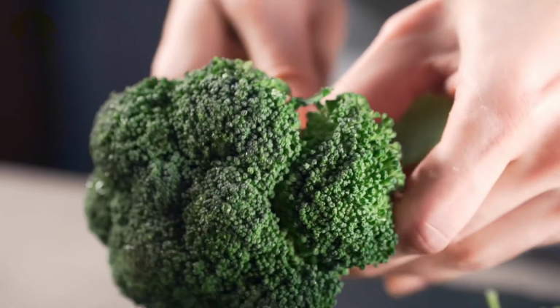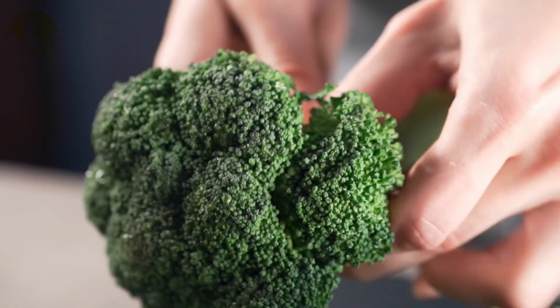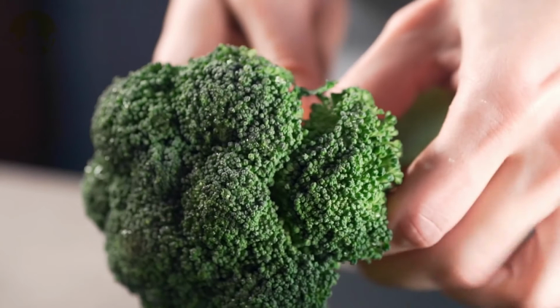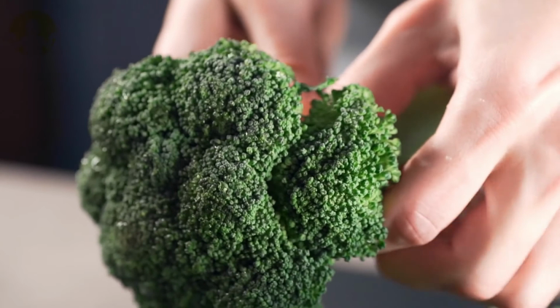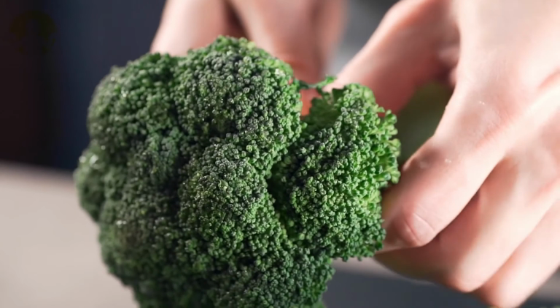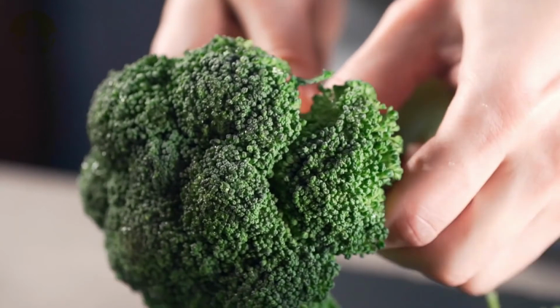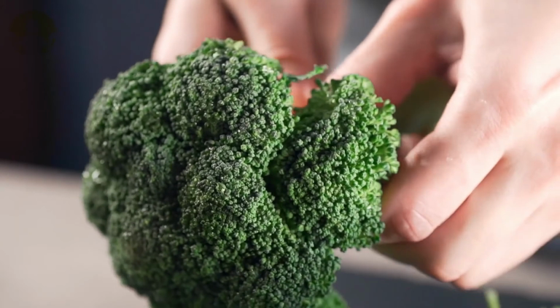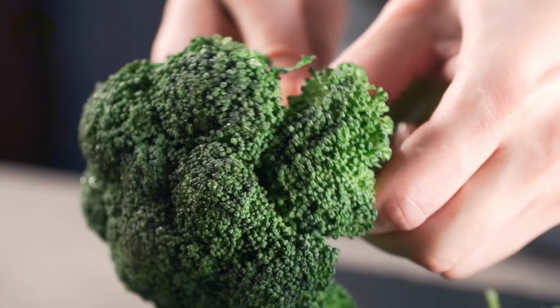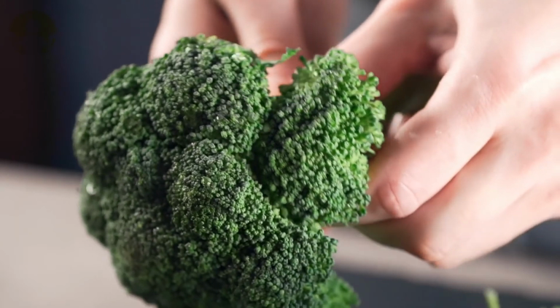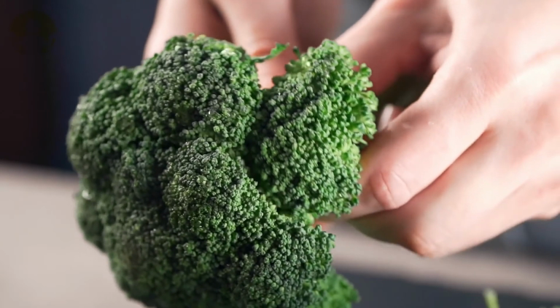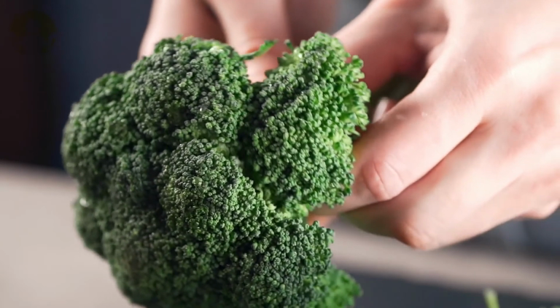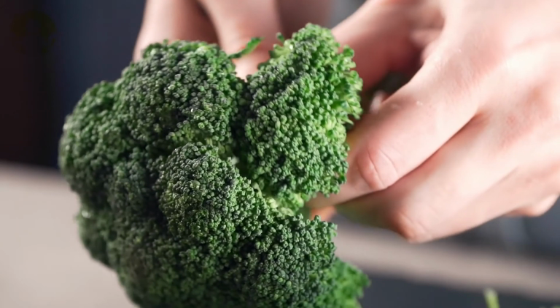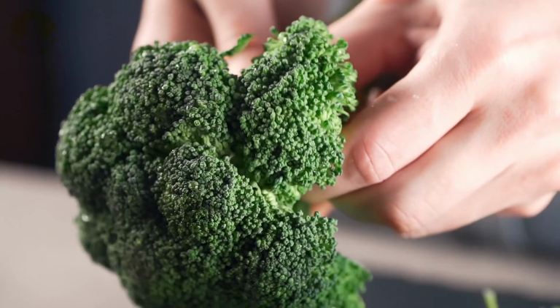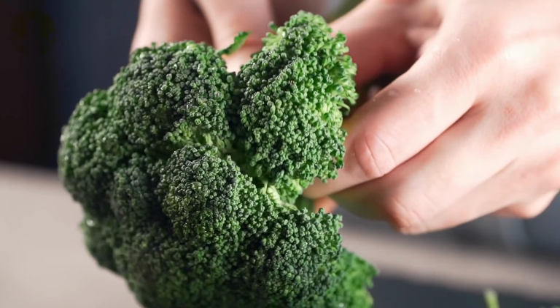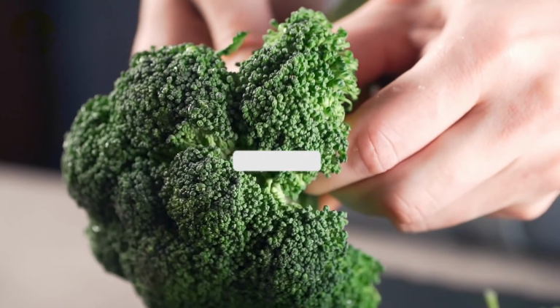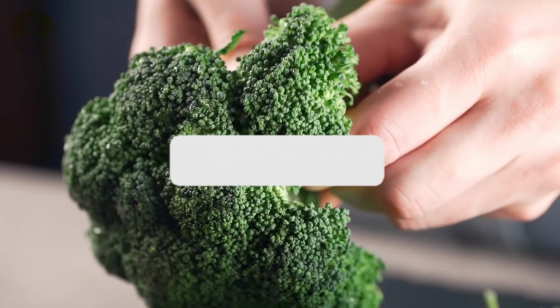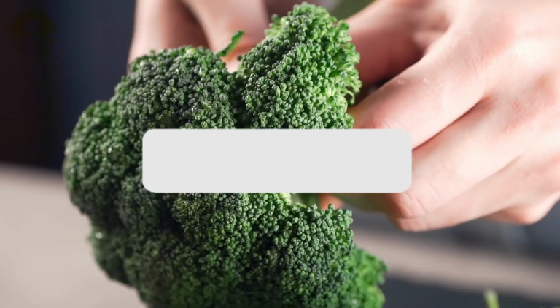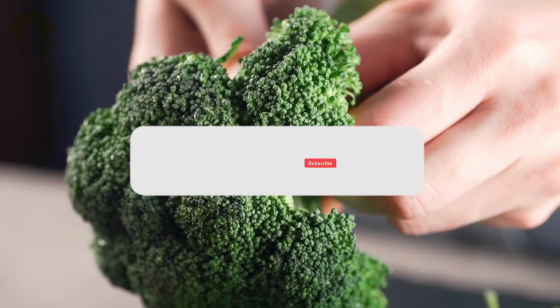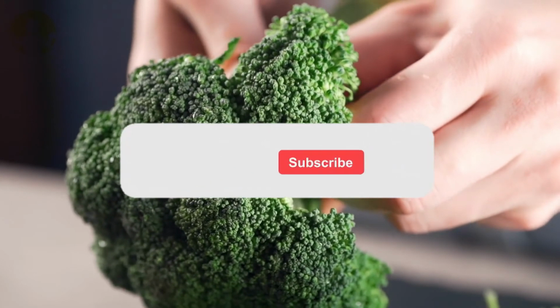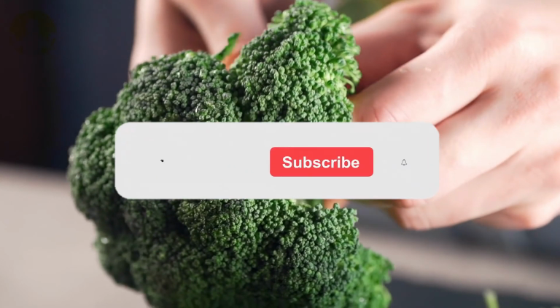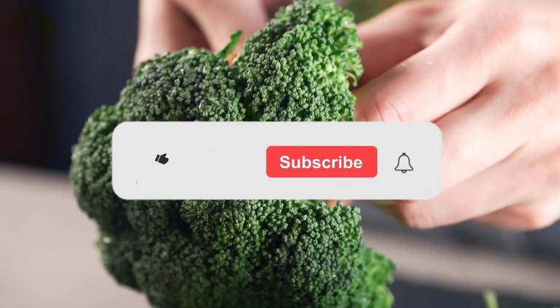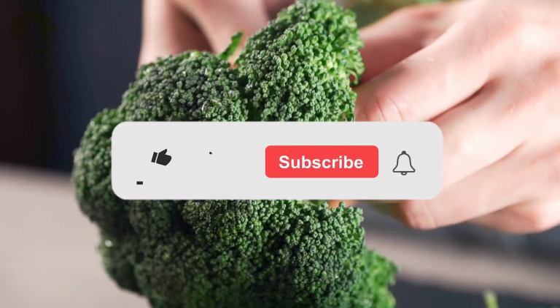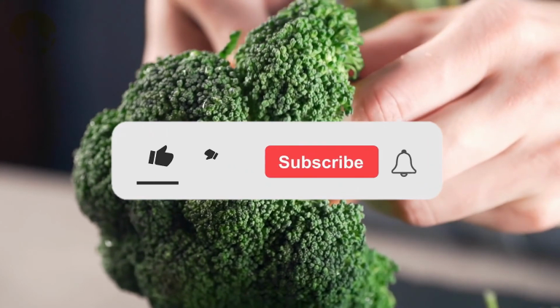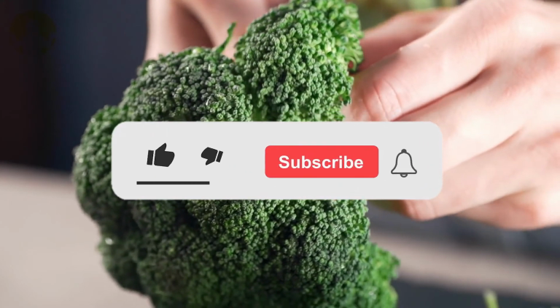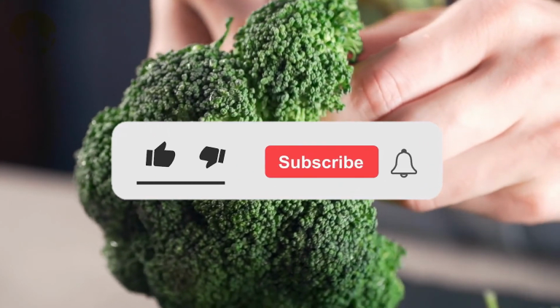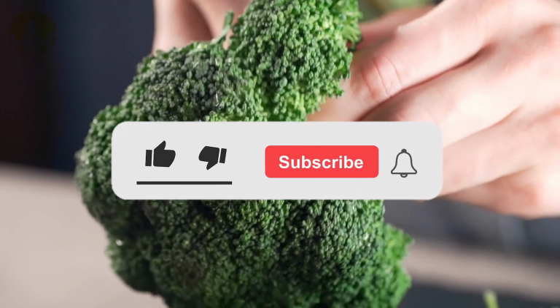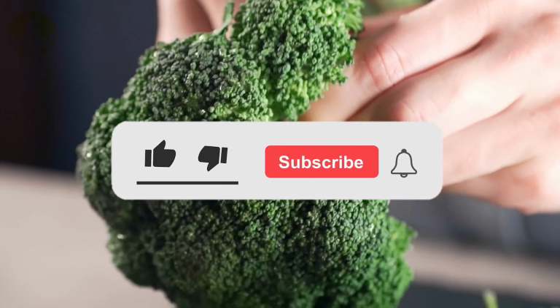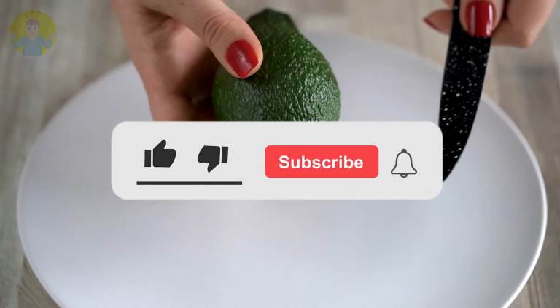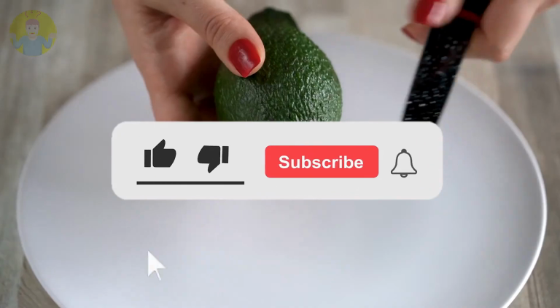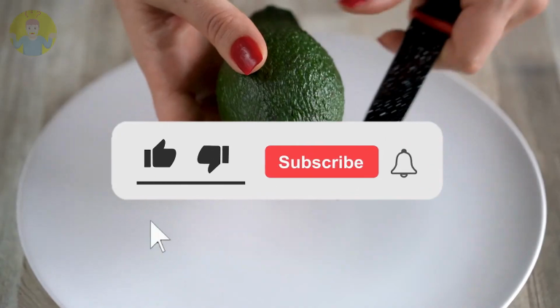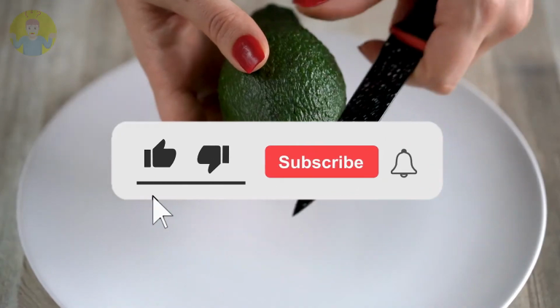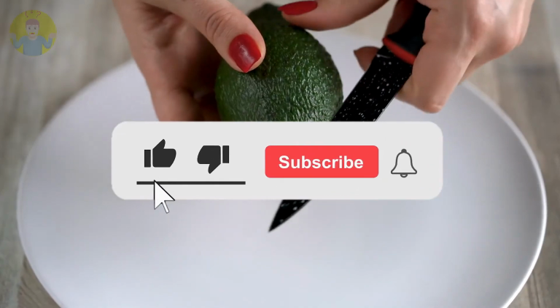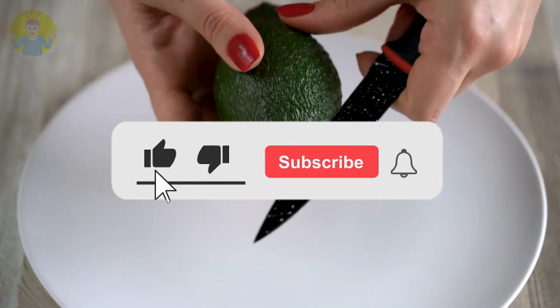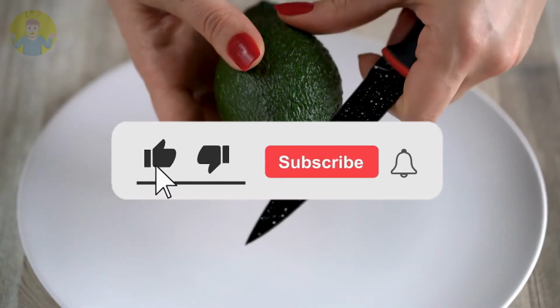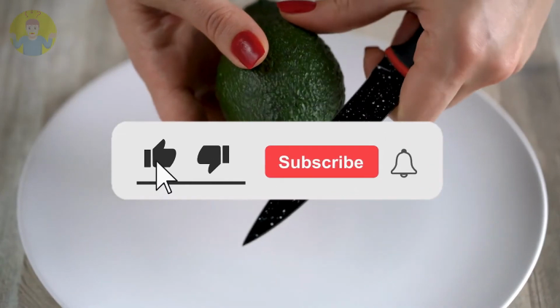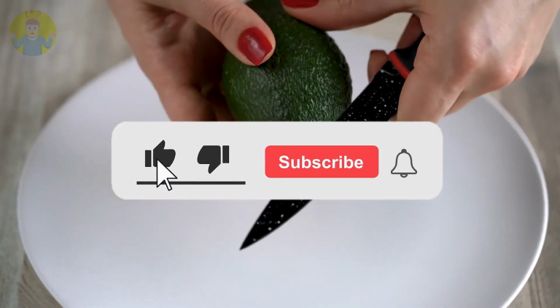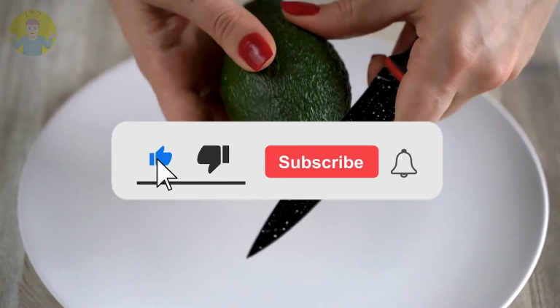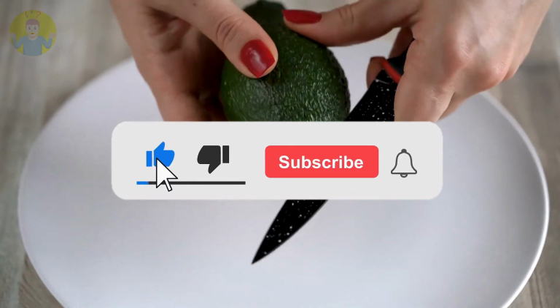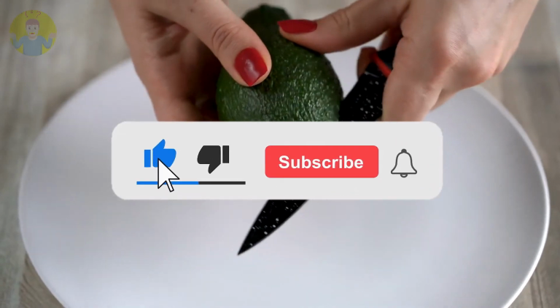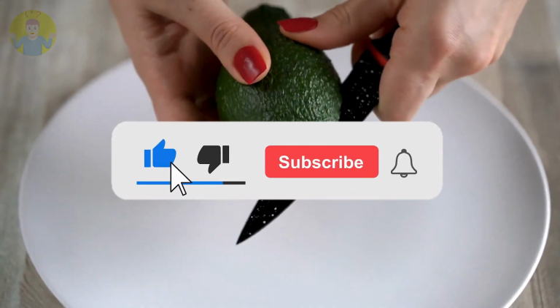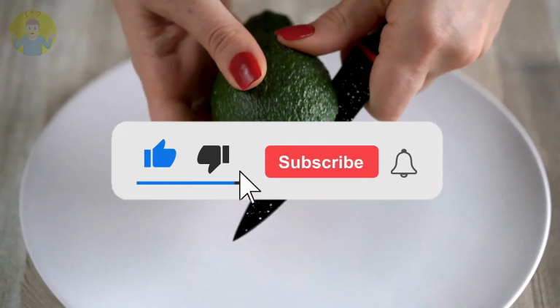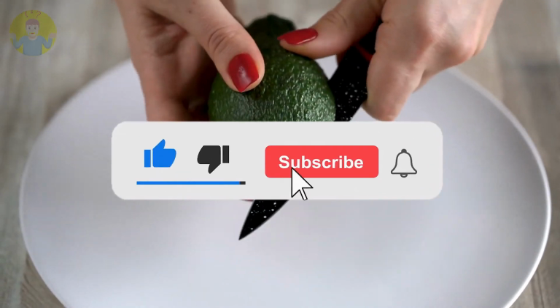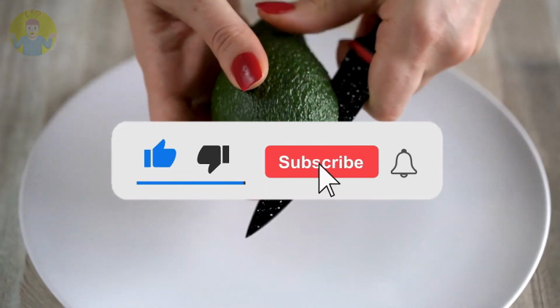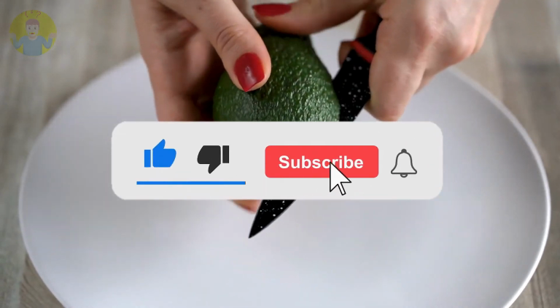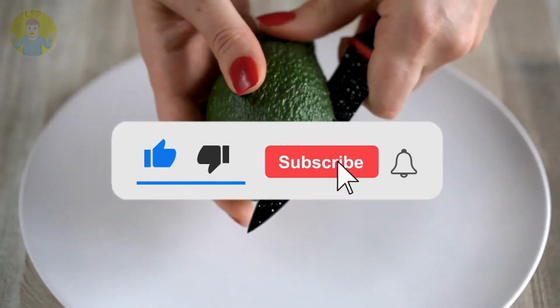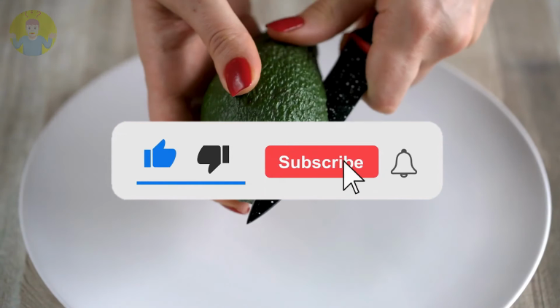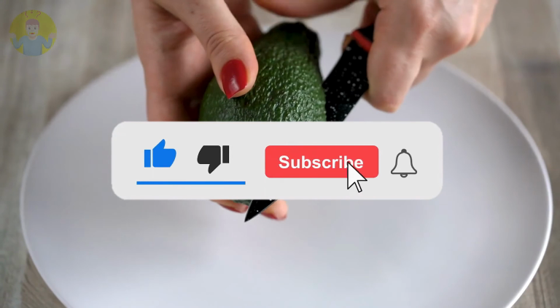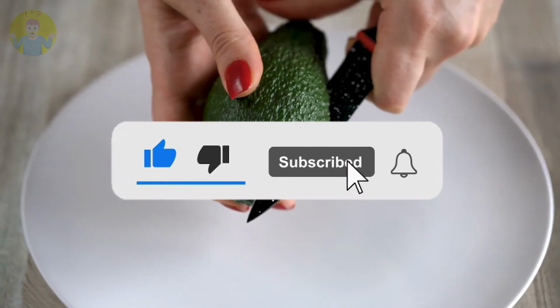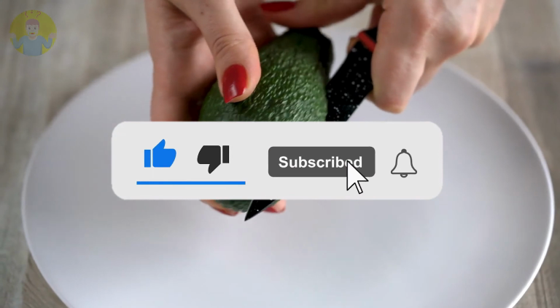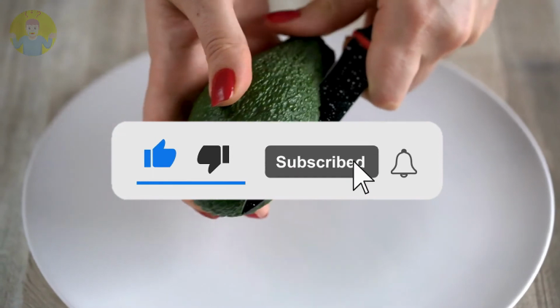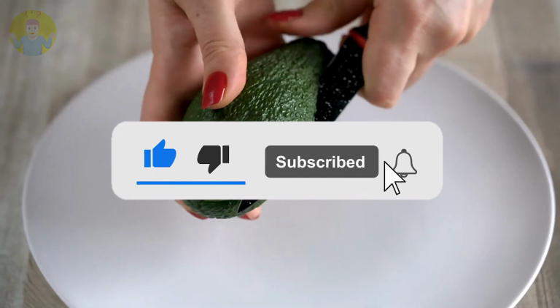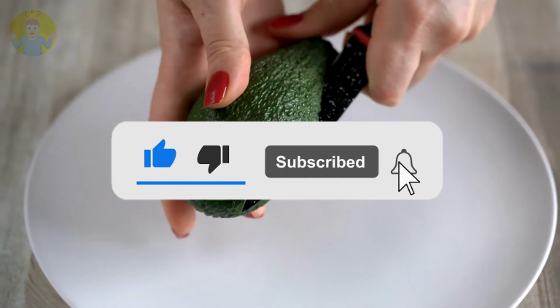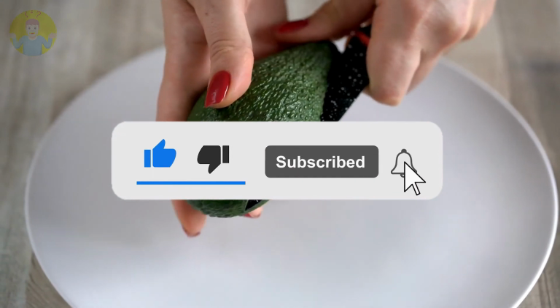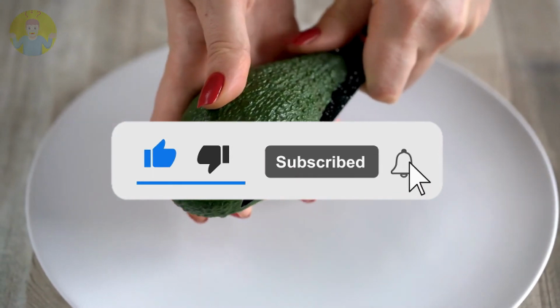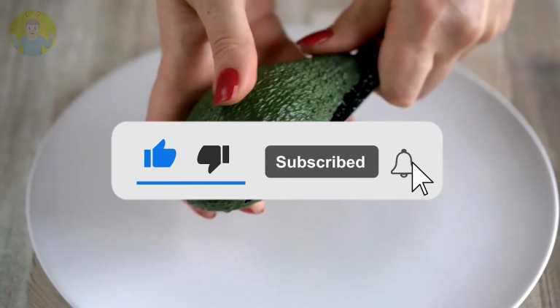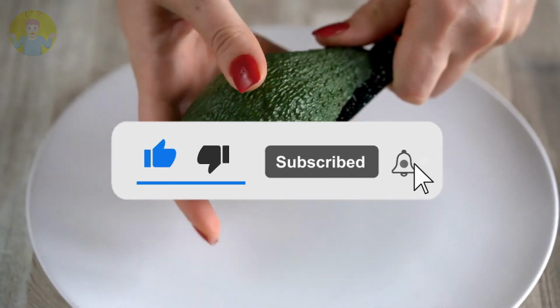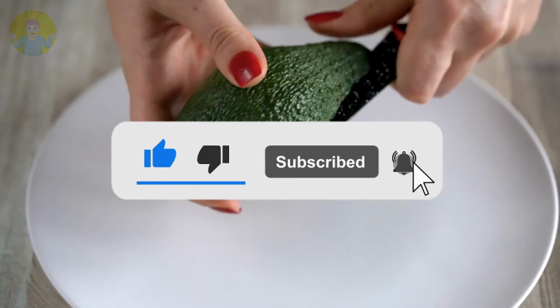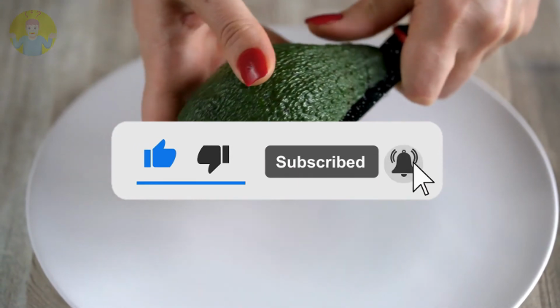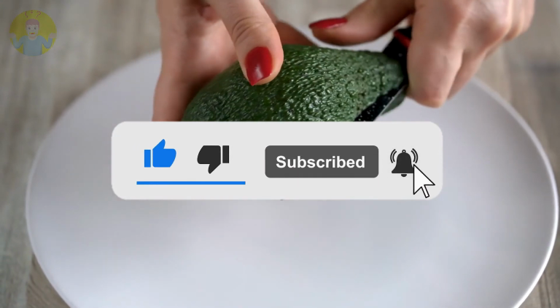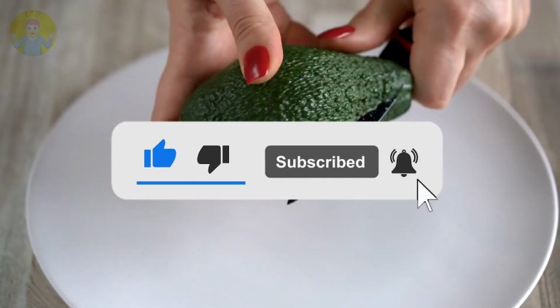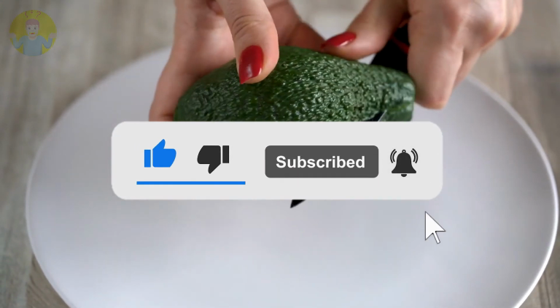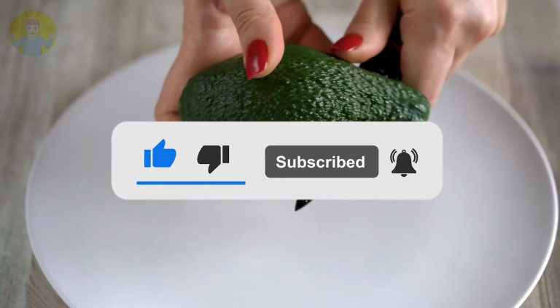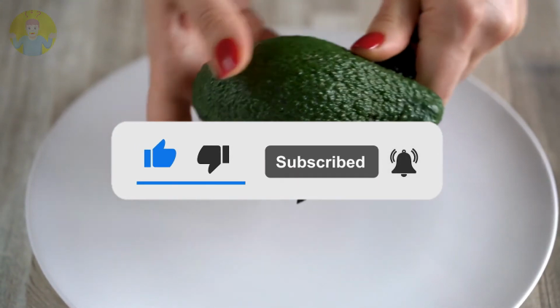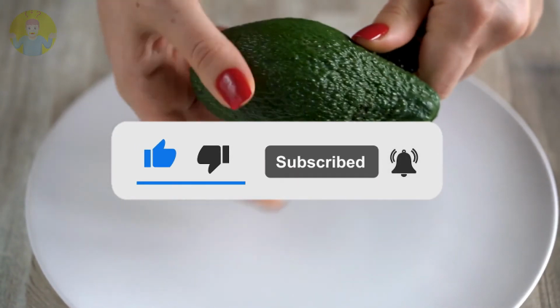Thanks for watching this video. Do not forget to like and share with your loved ones. Contributions are also welcomed in the comment section.